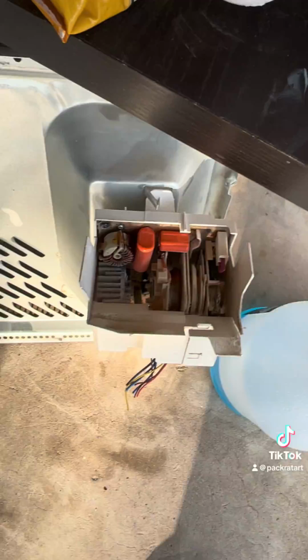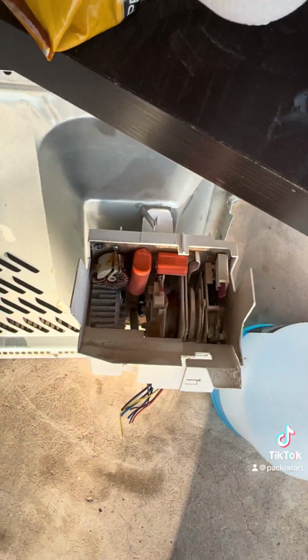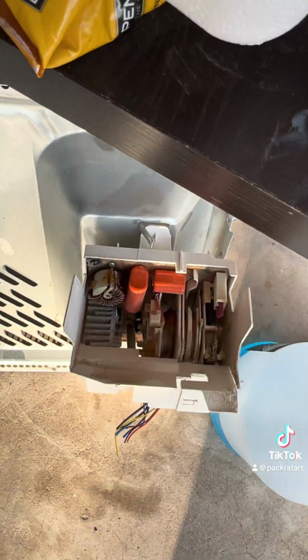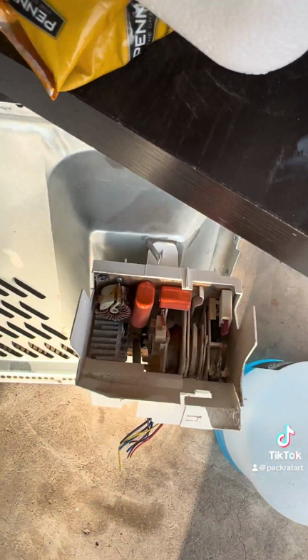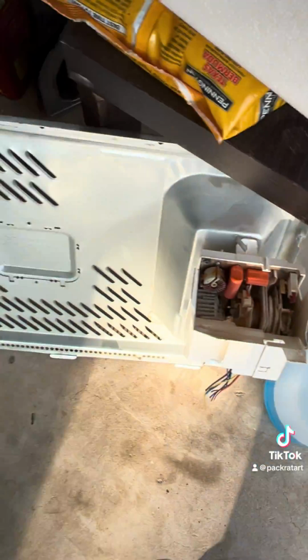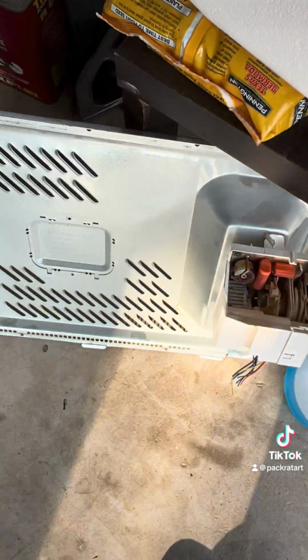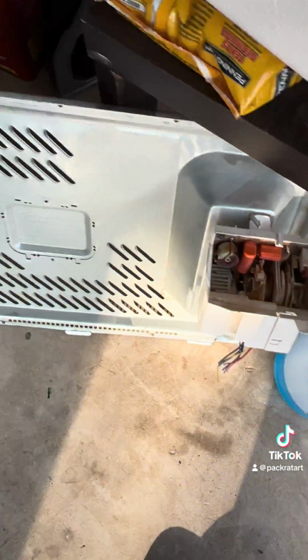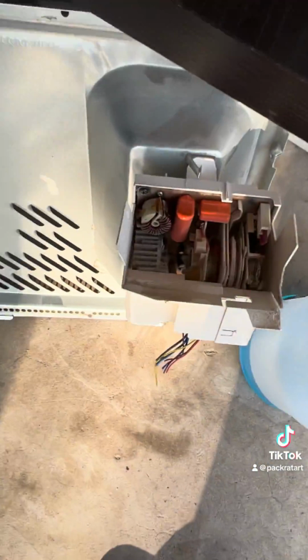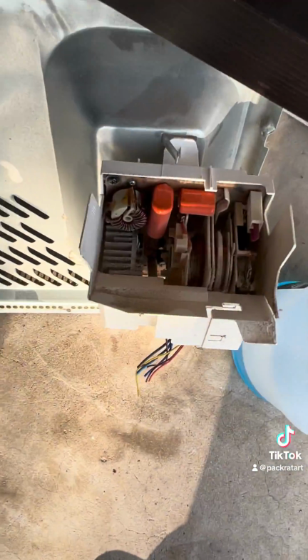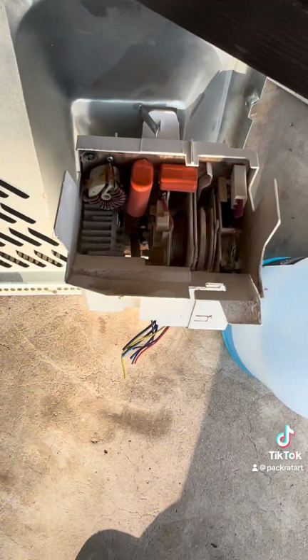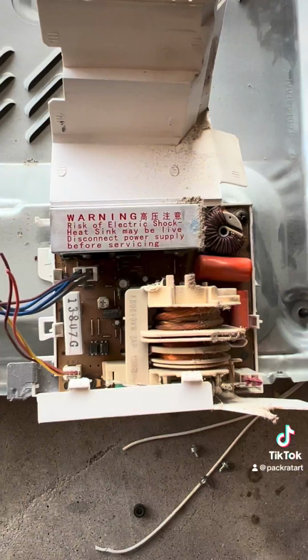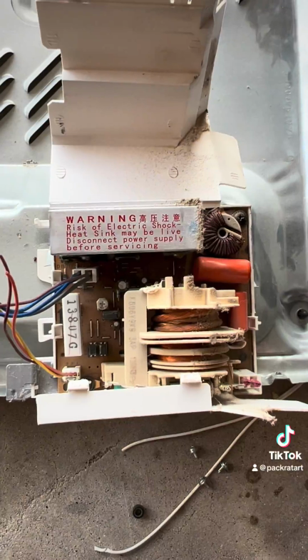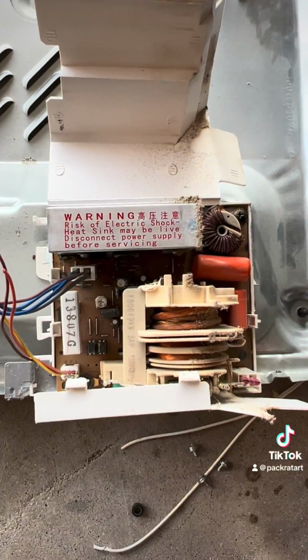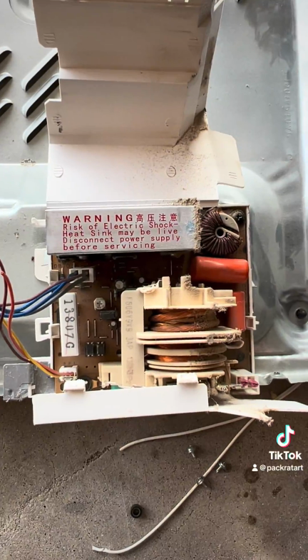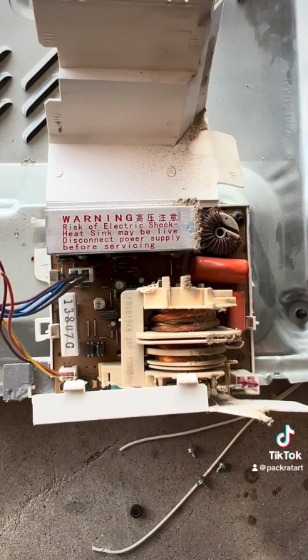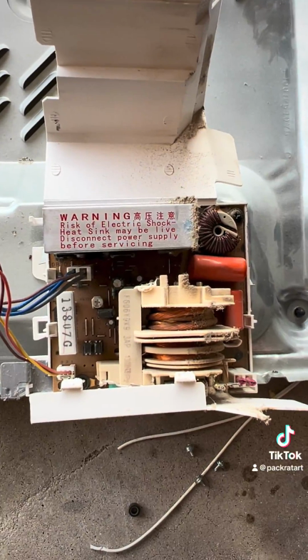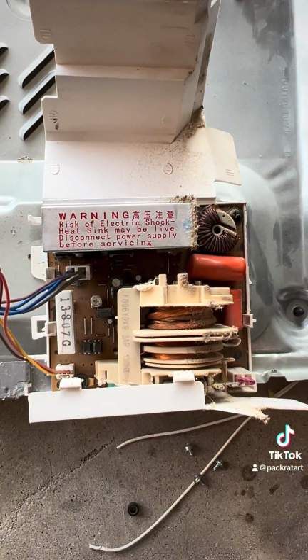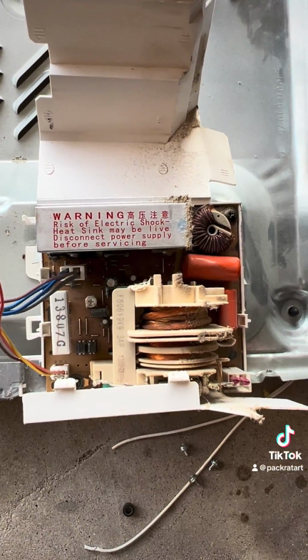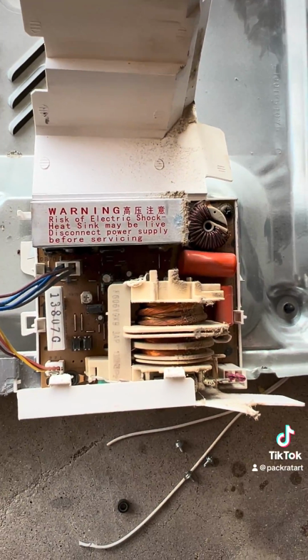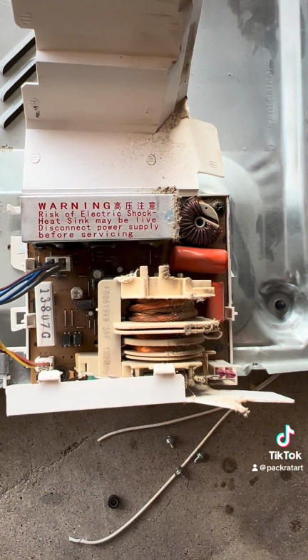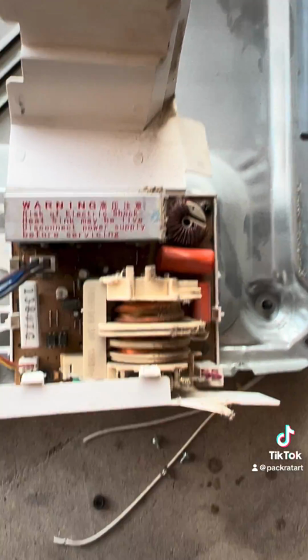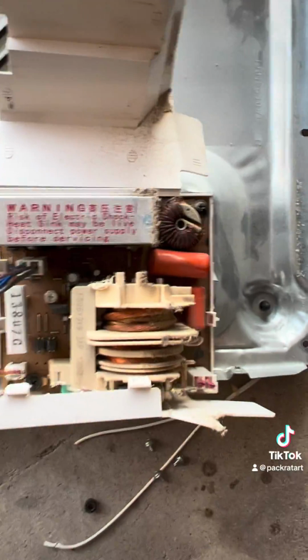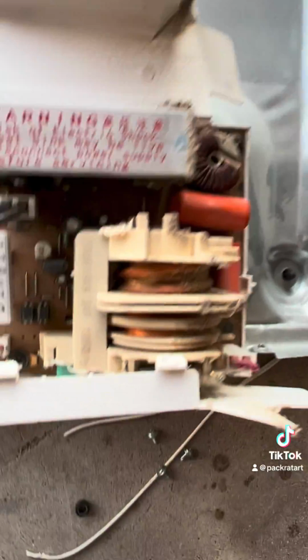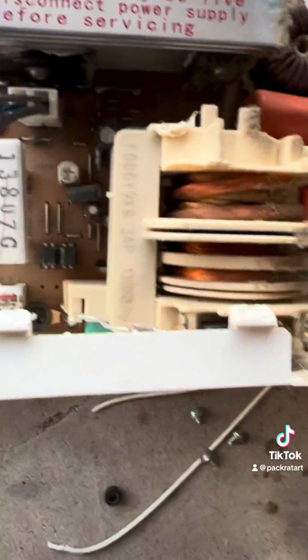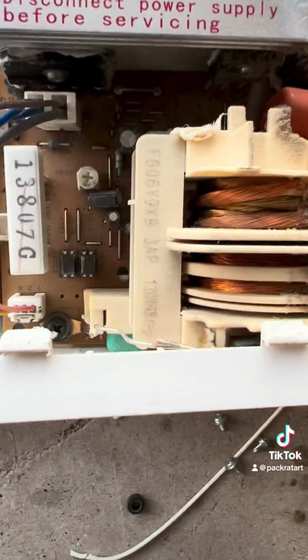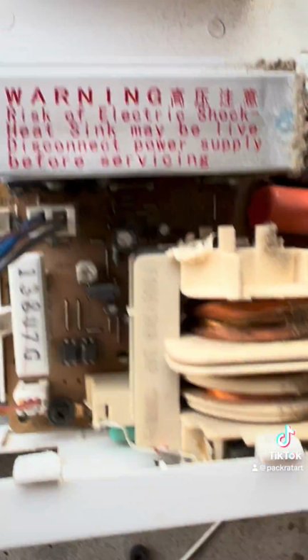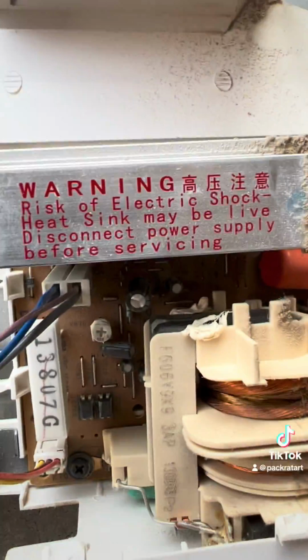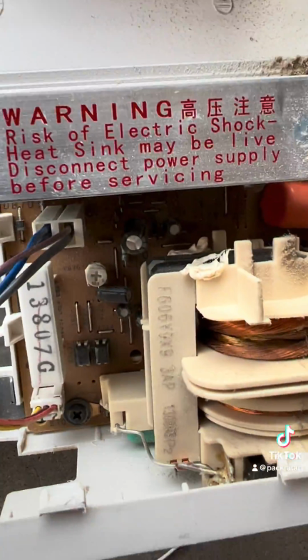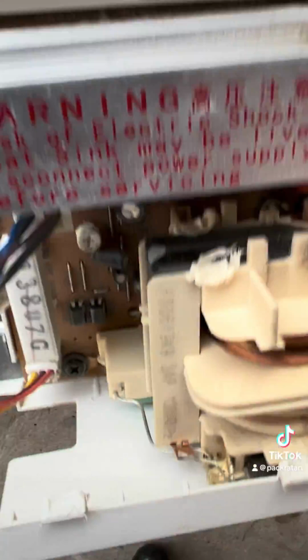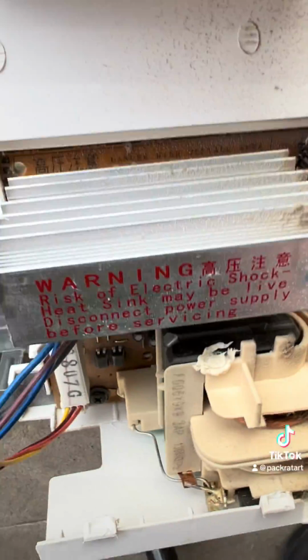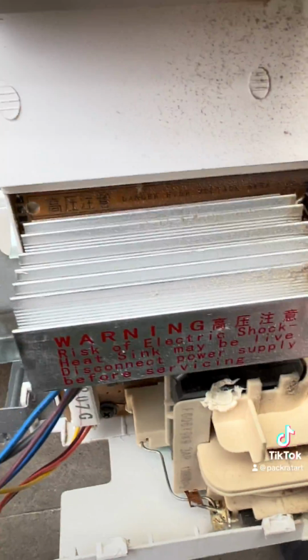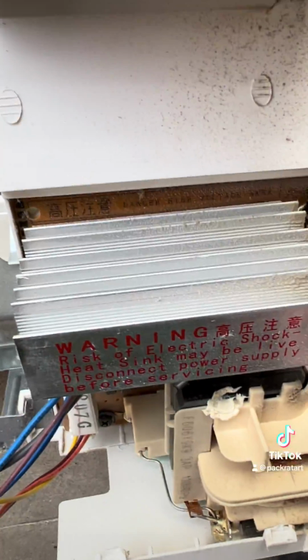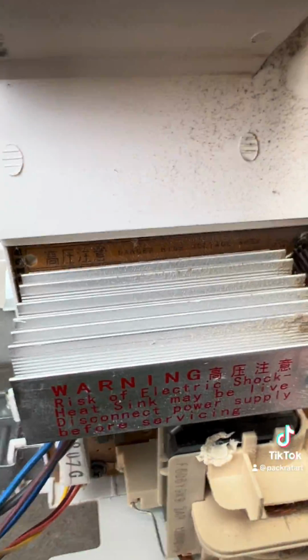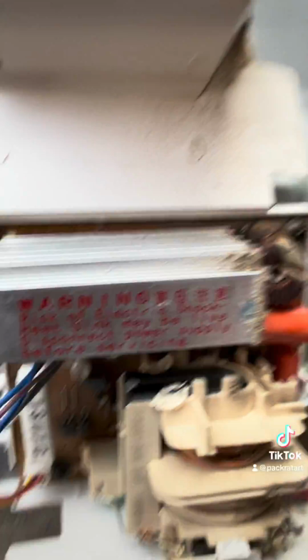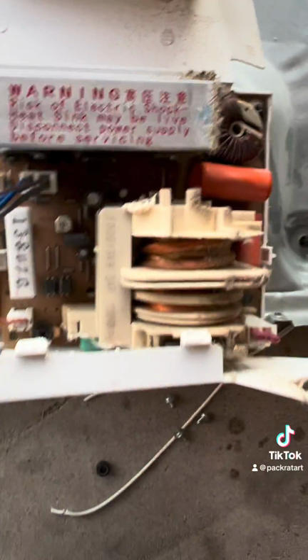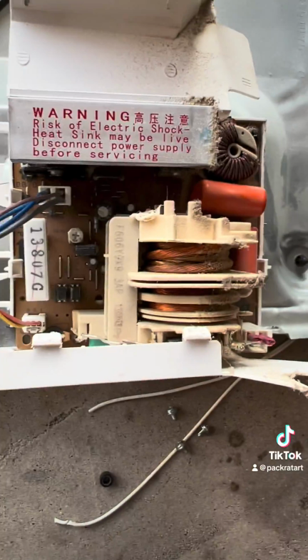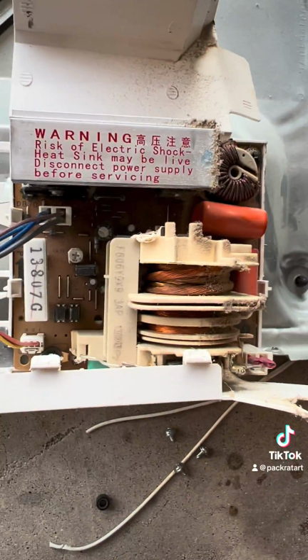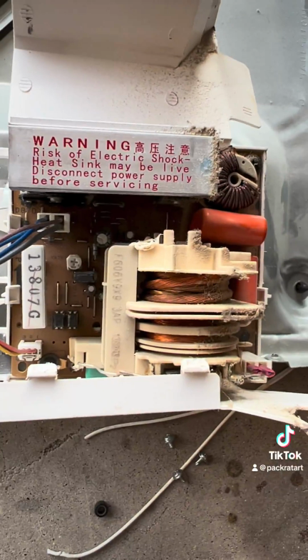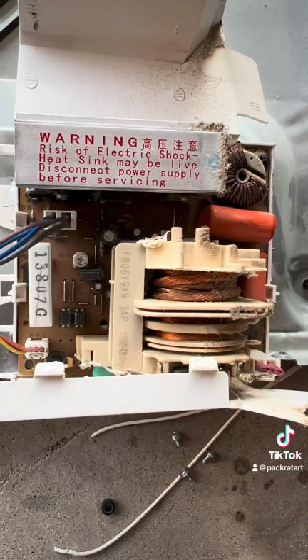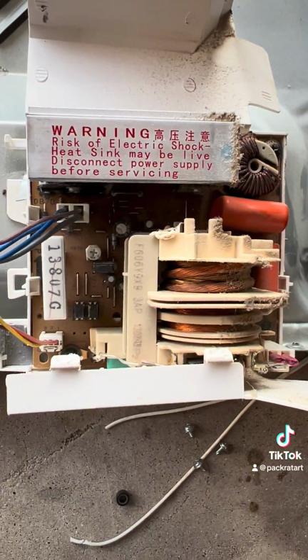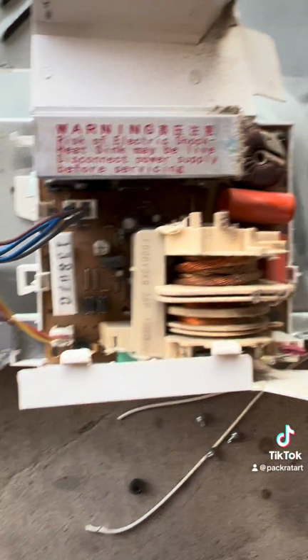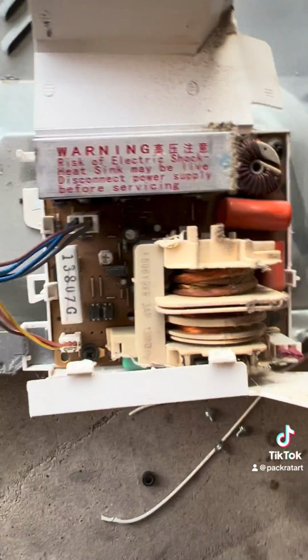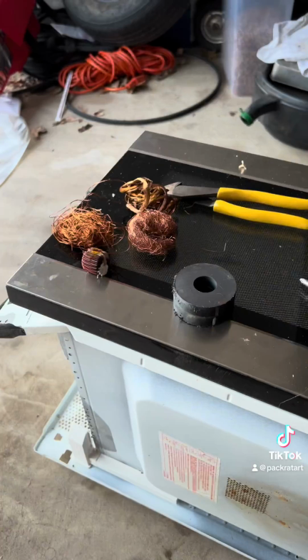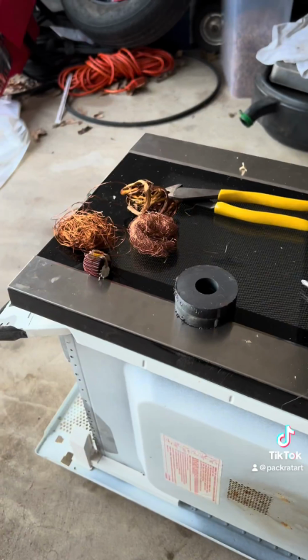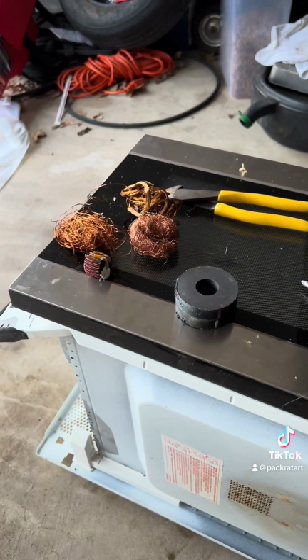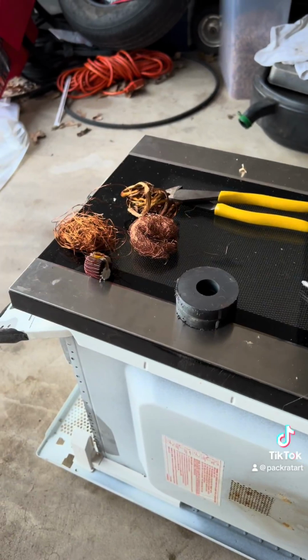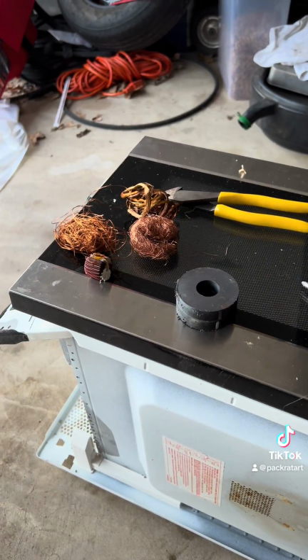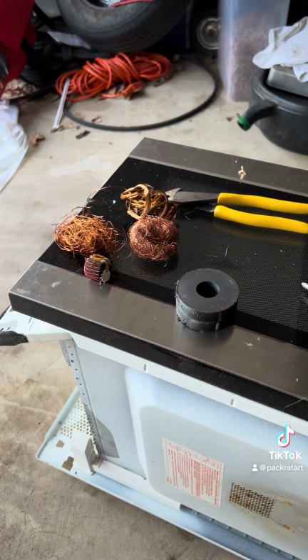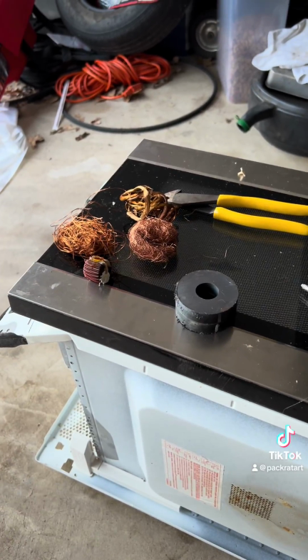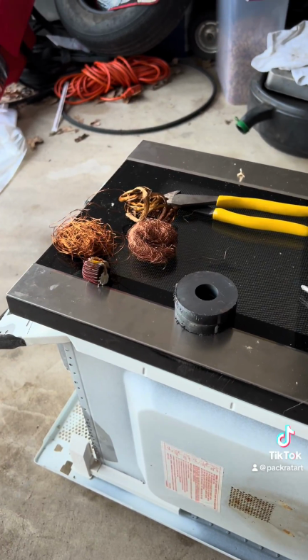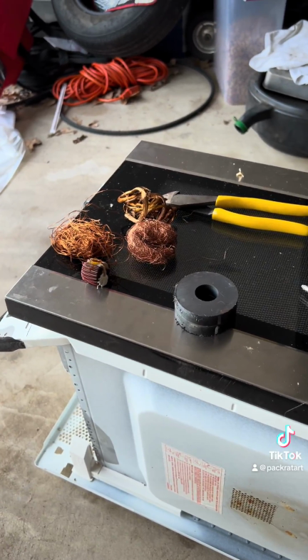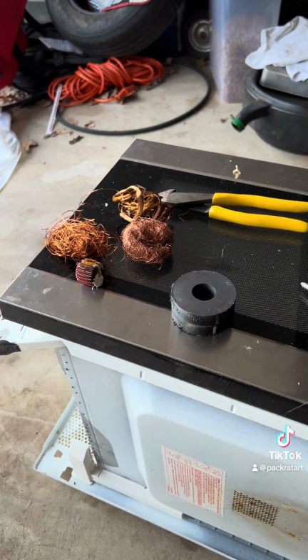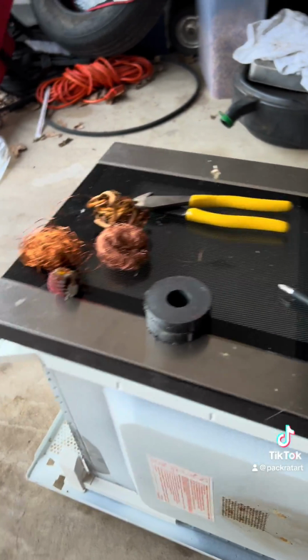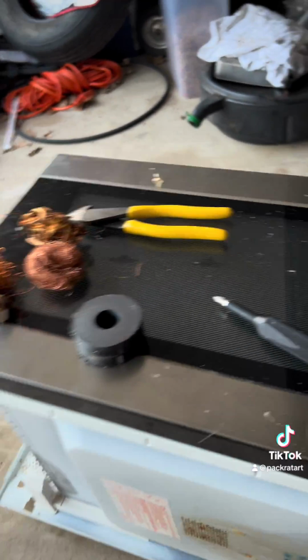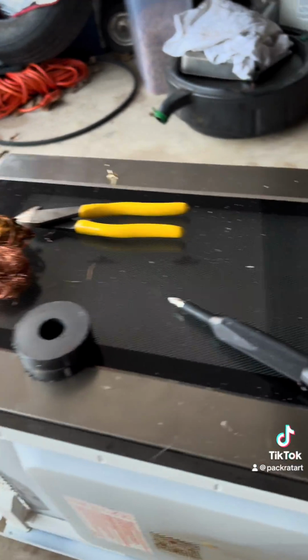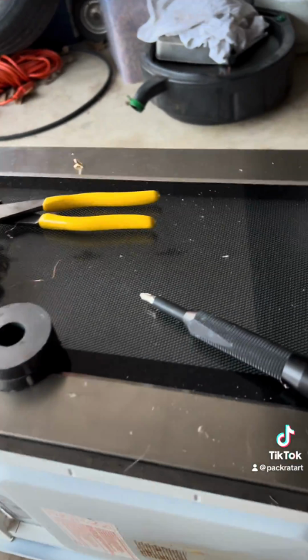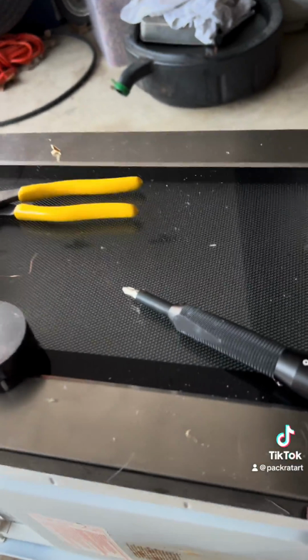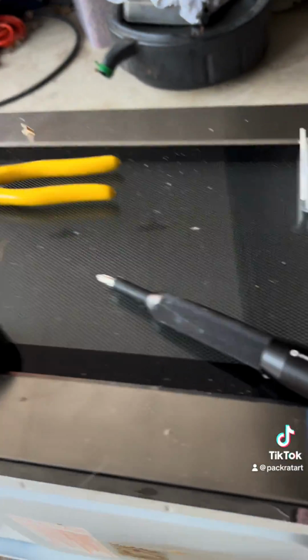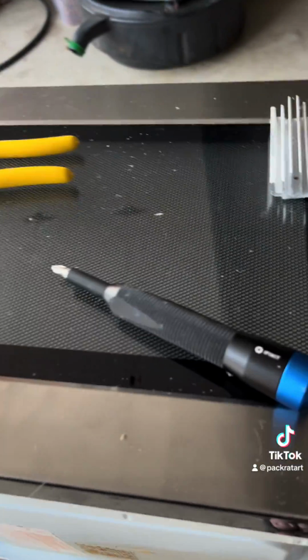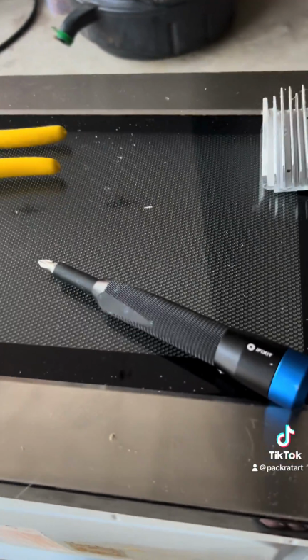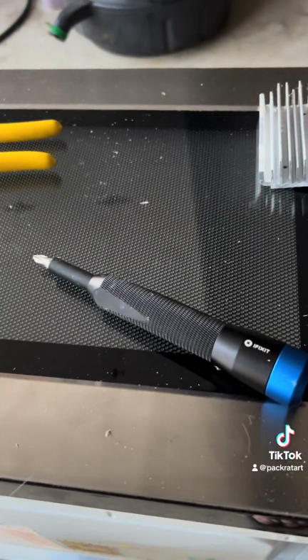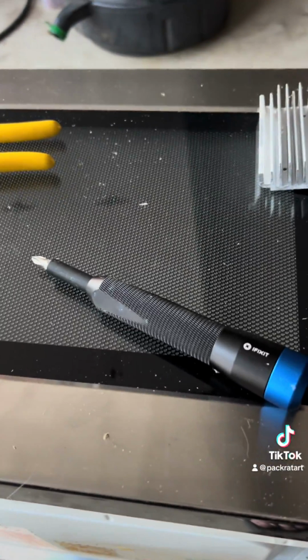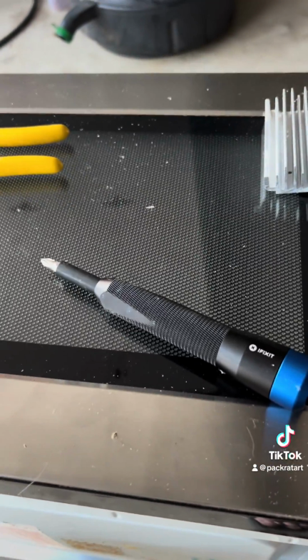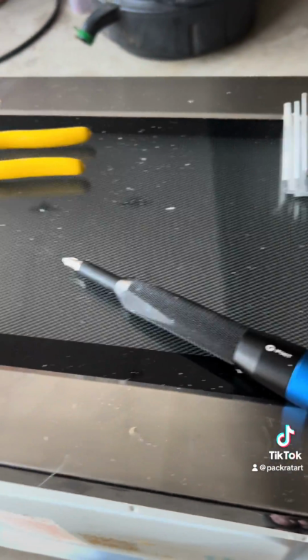I thought the capacitor might have been in this part that I tossed aside, but there's not. On the bright side, I found some great copper, two magnets, and a heat sink.